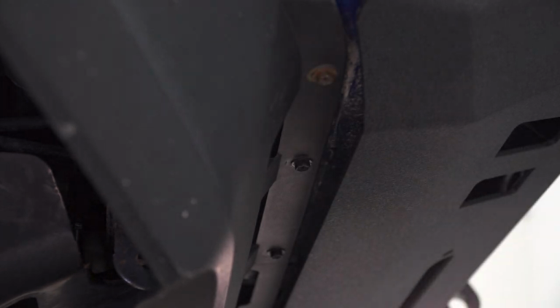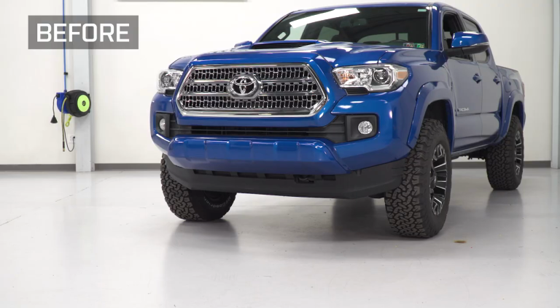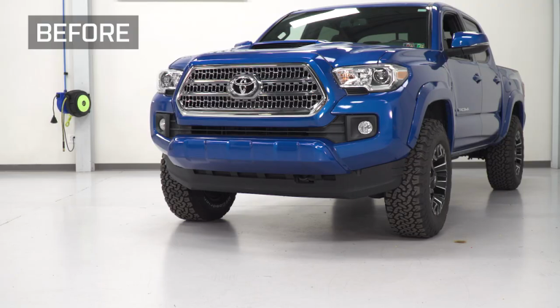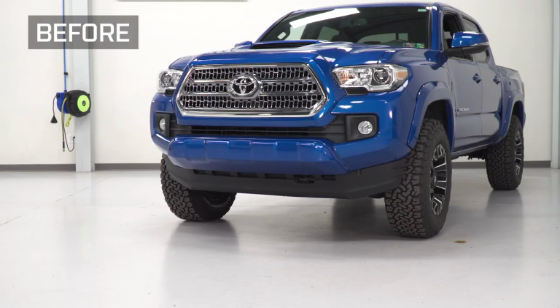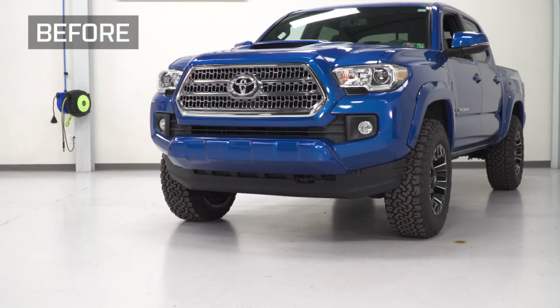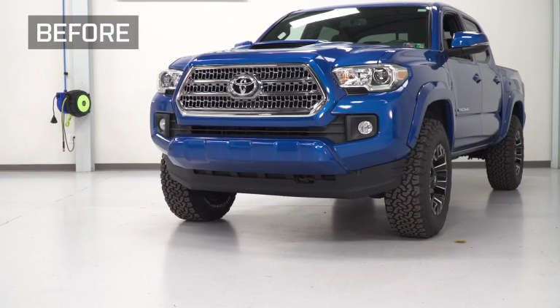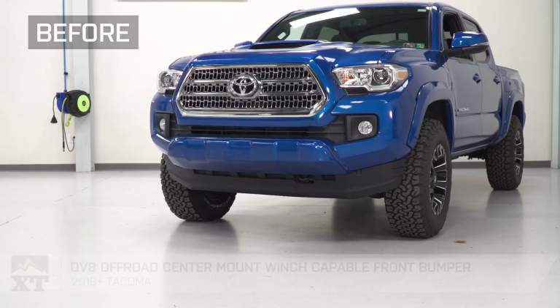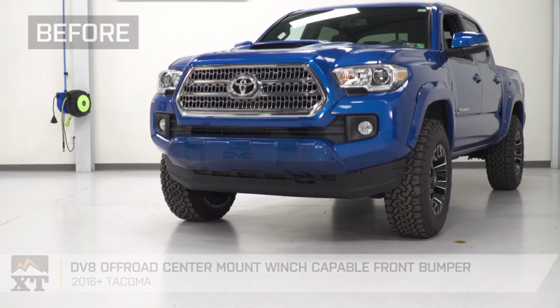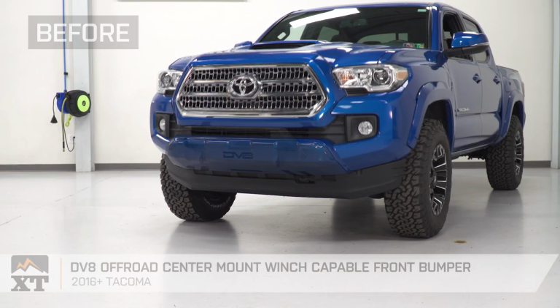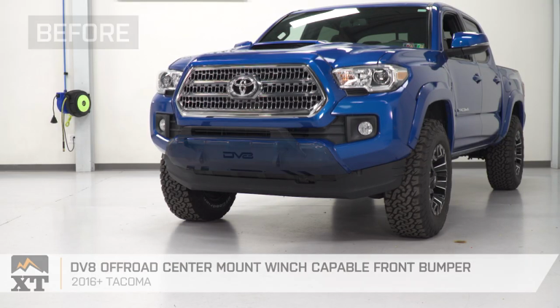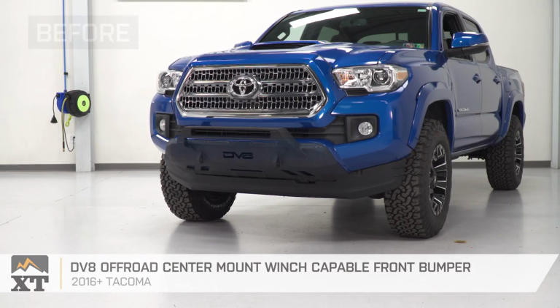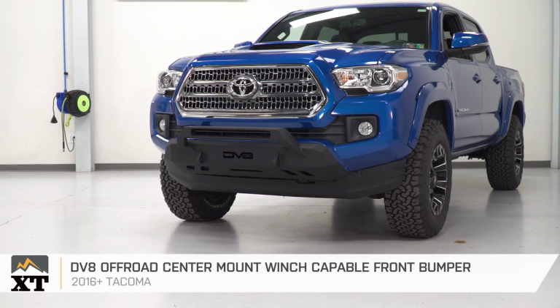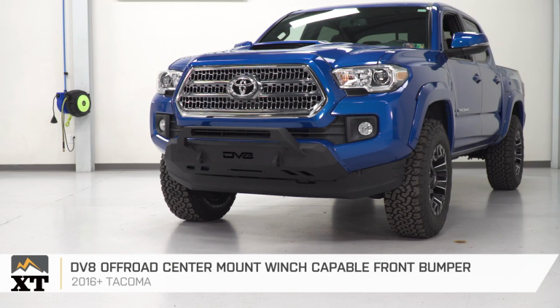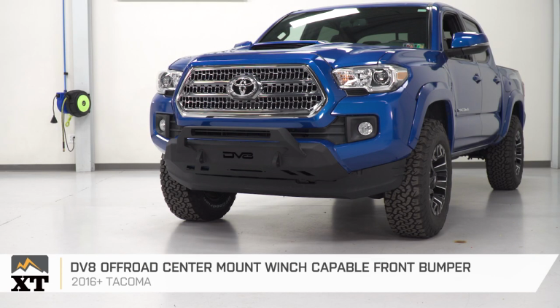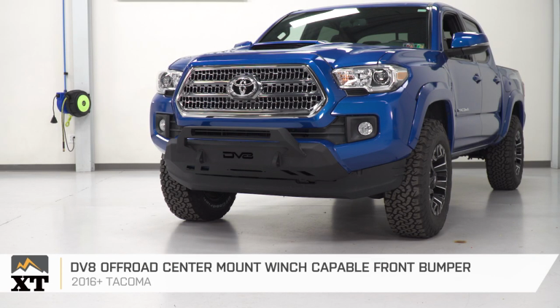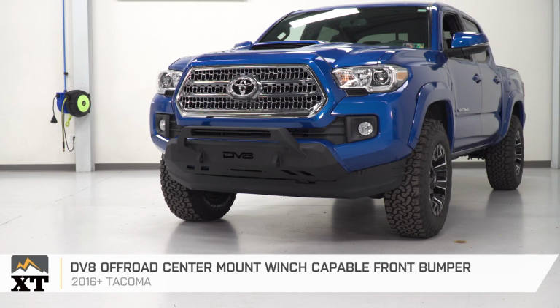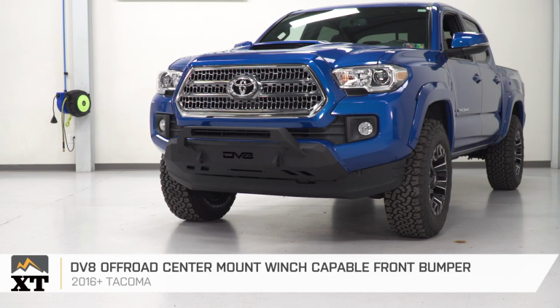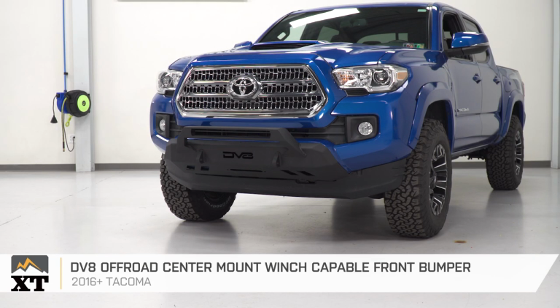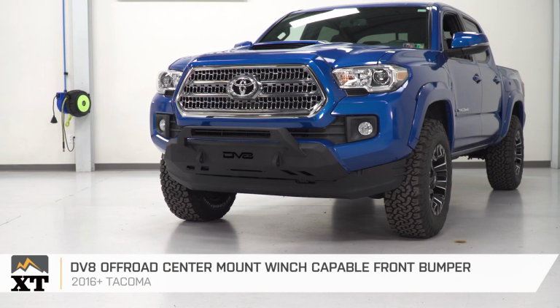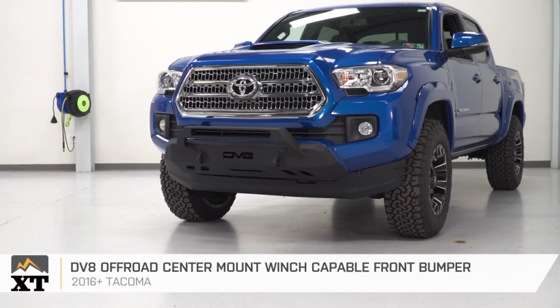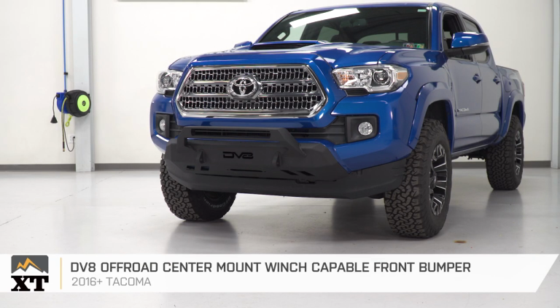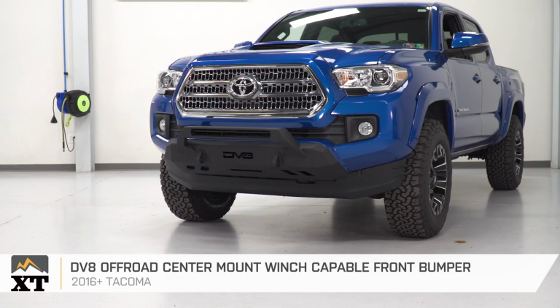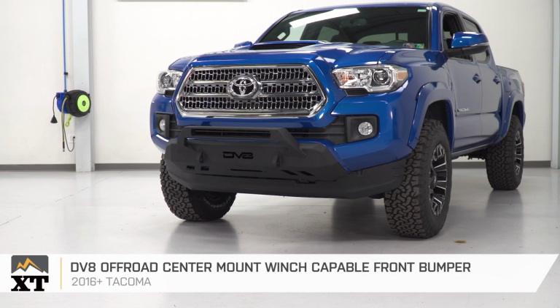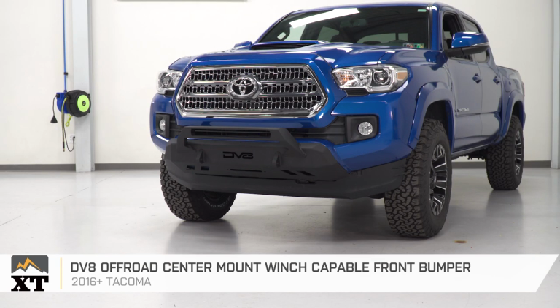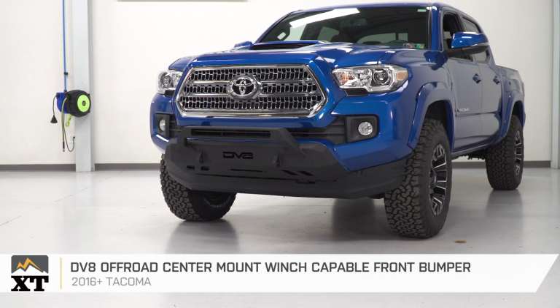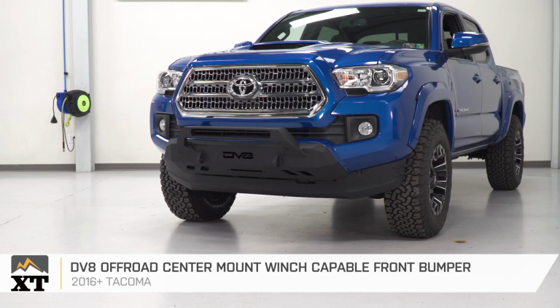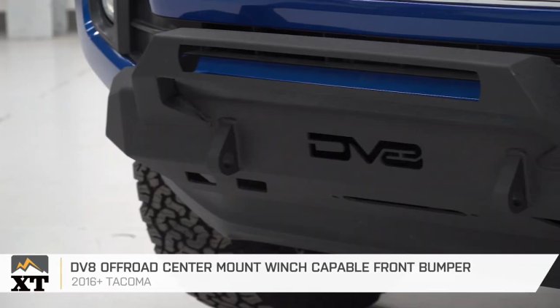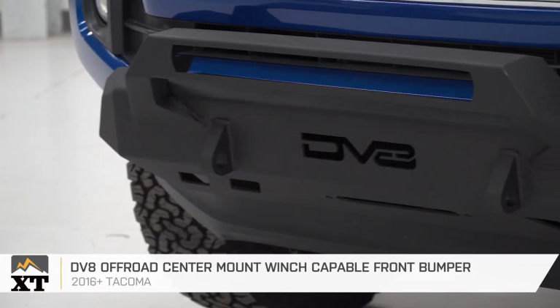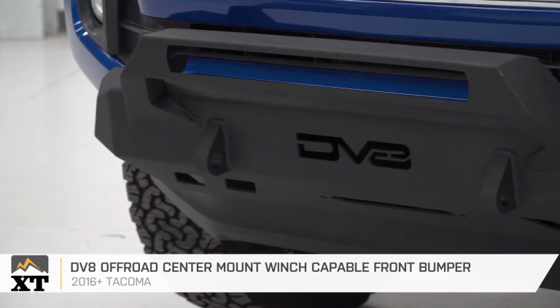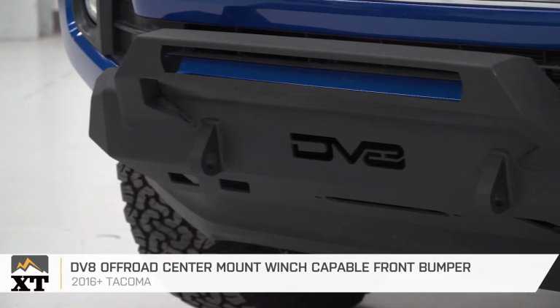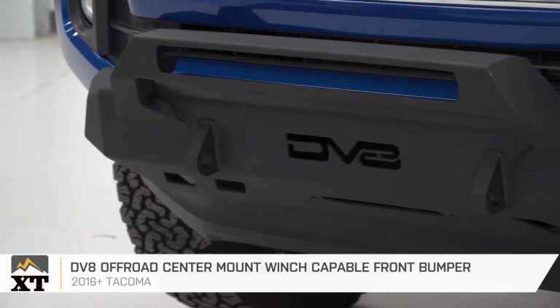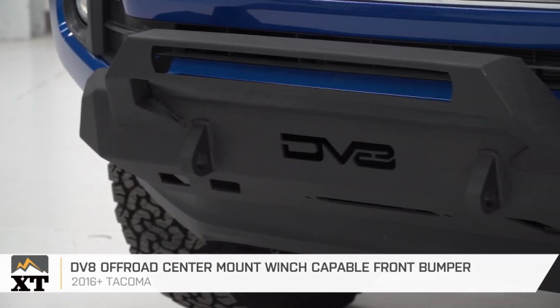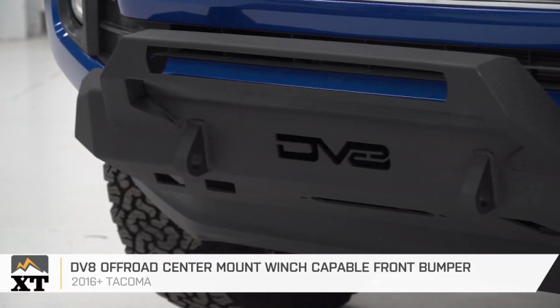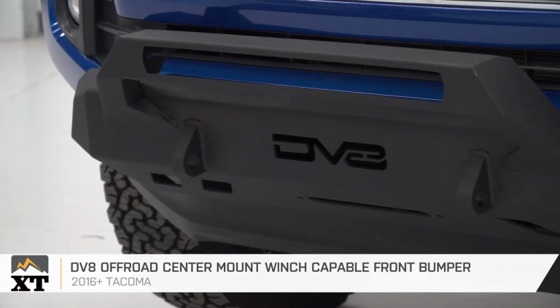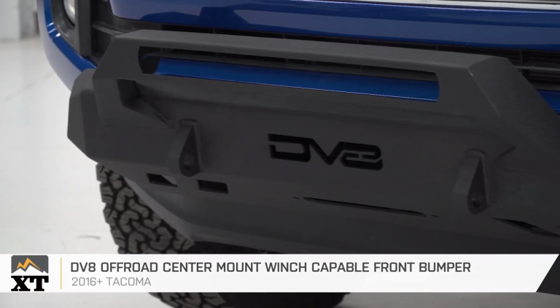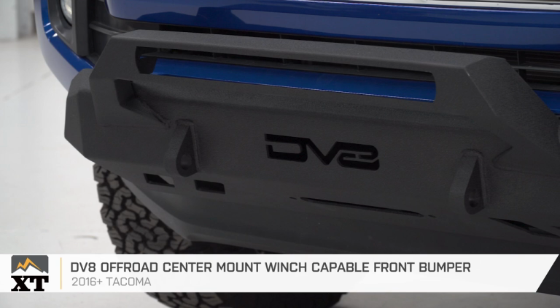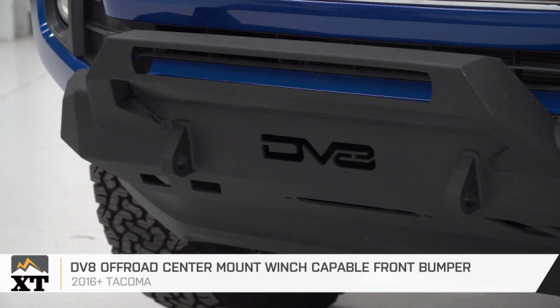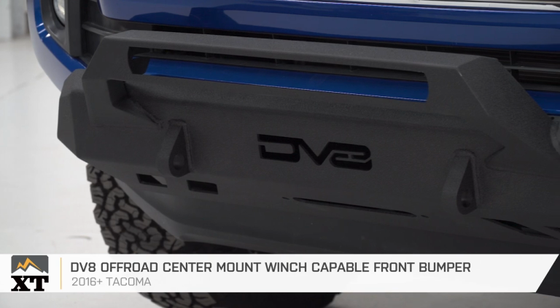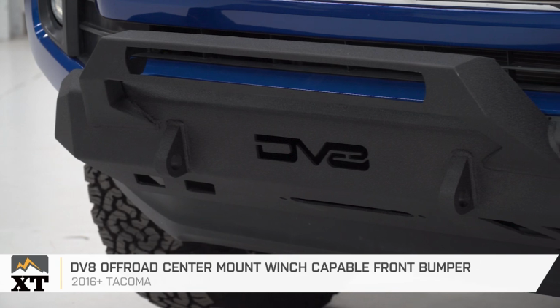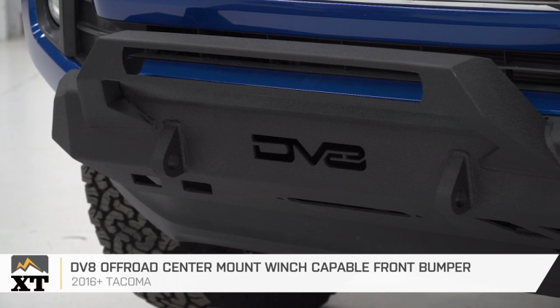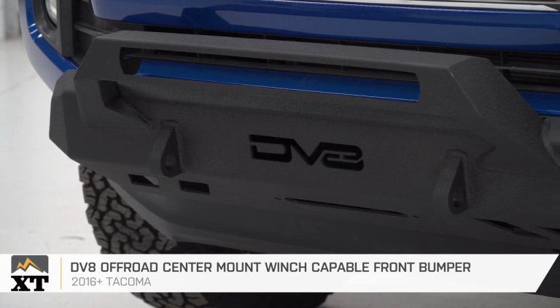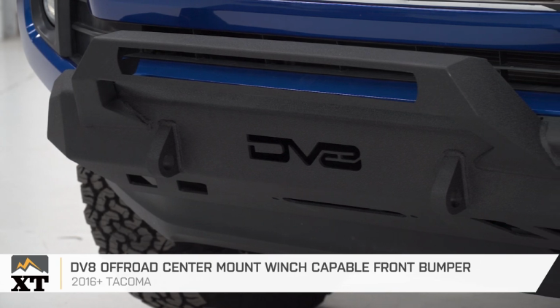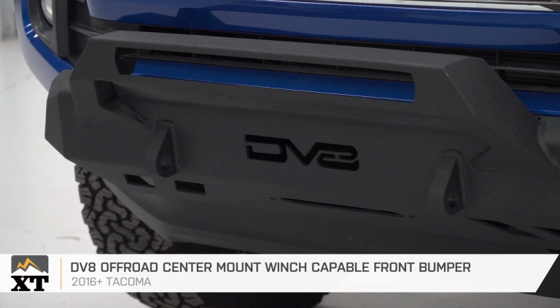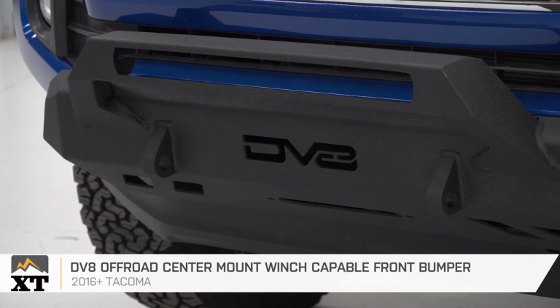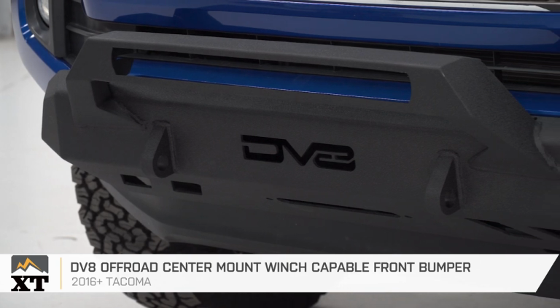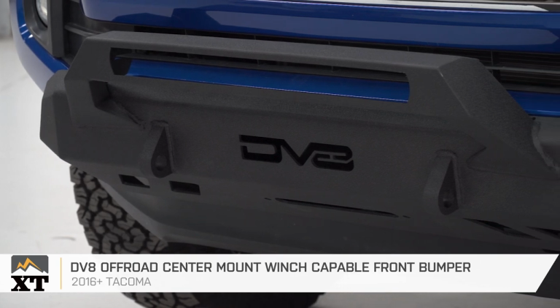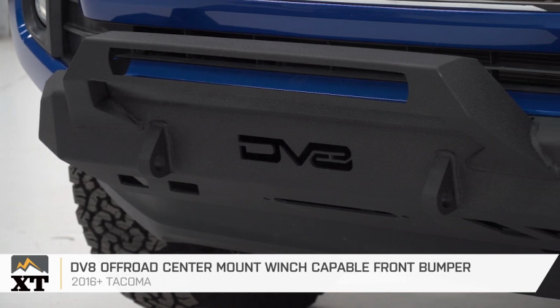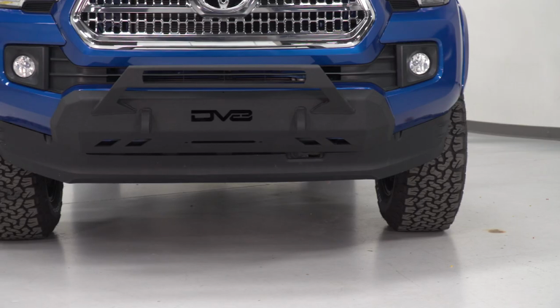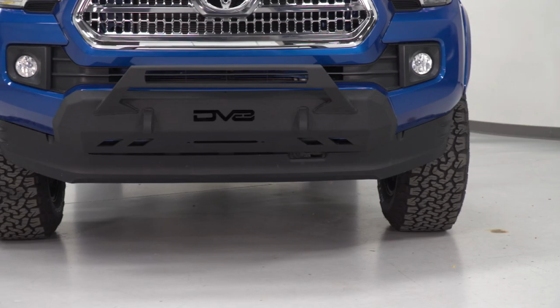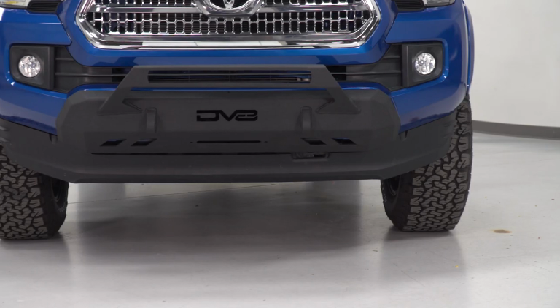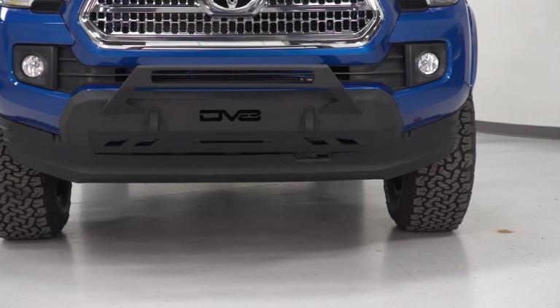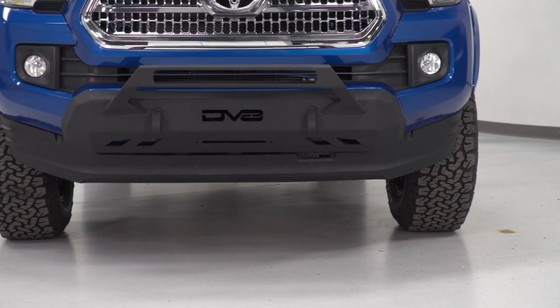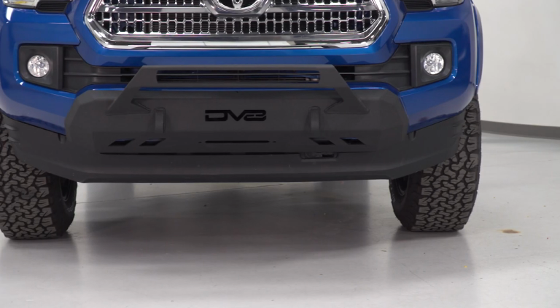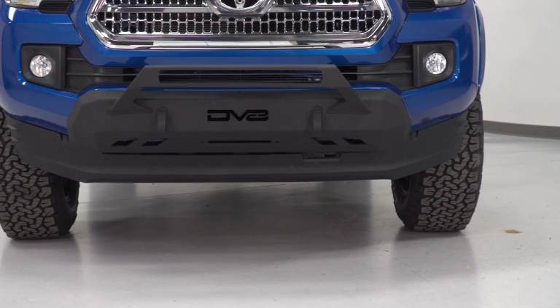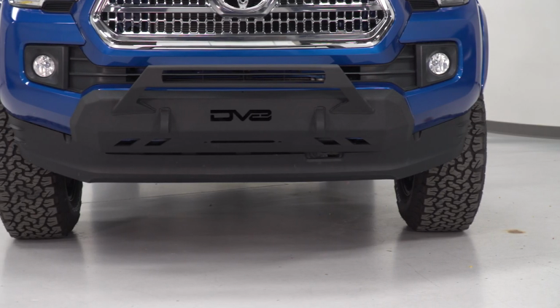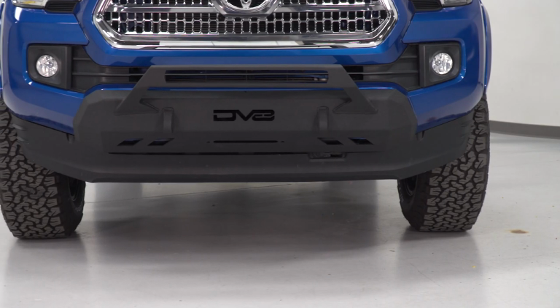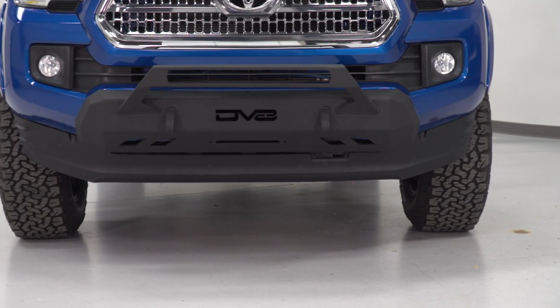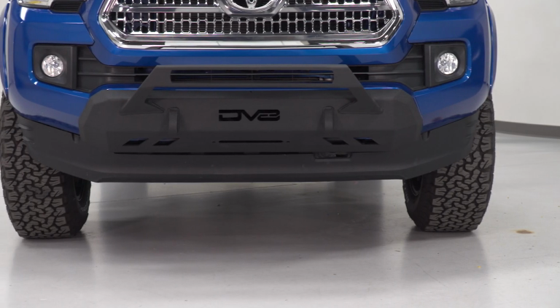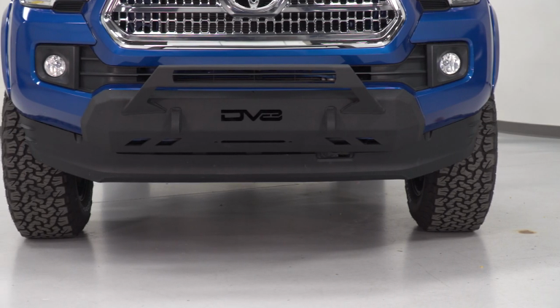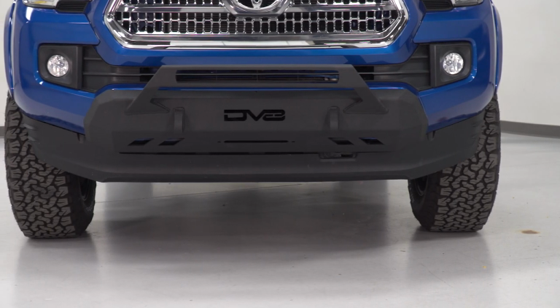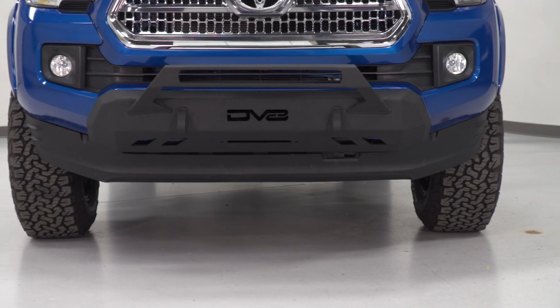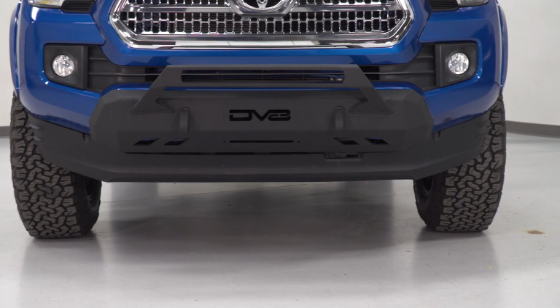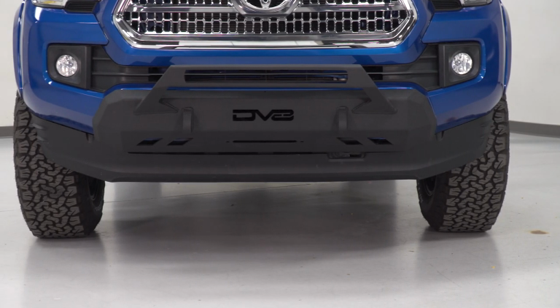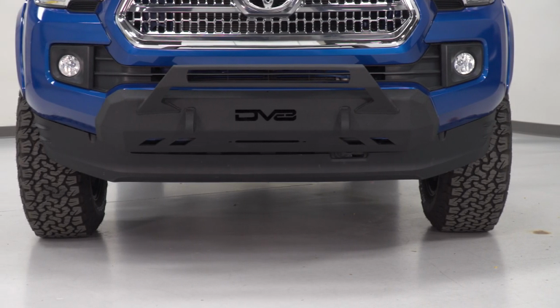So, that's gonna wrap it up for my review and install. Make sure you like and subscribe for more videos and products just like this, and always keep it right here at extremeterrain.com.